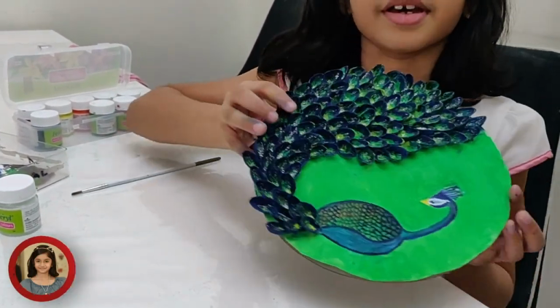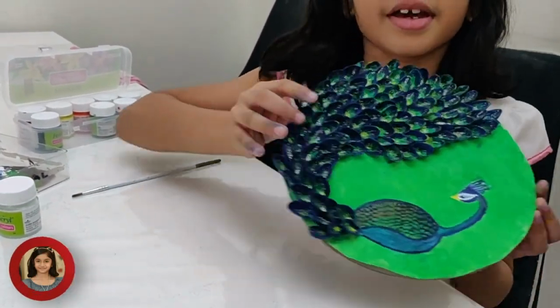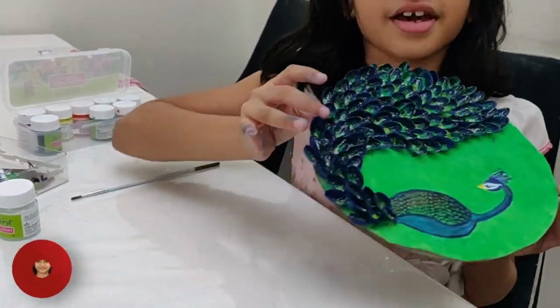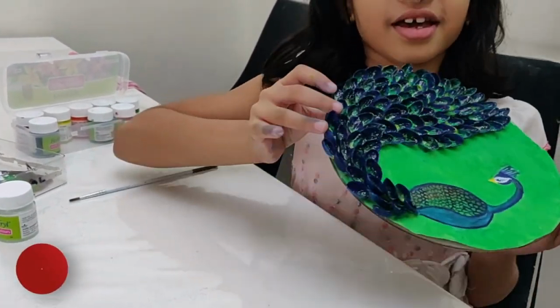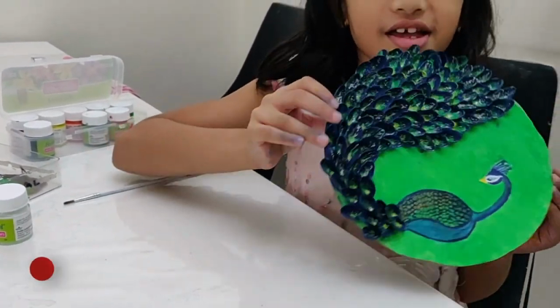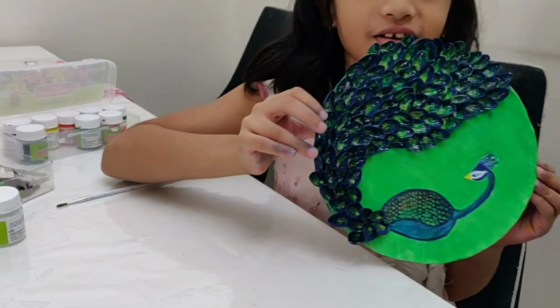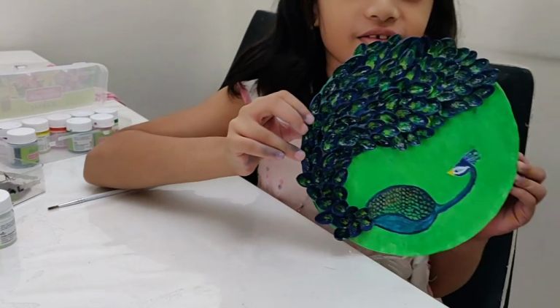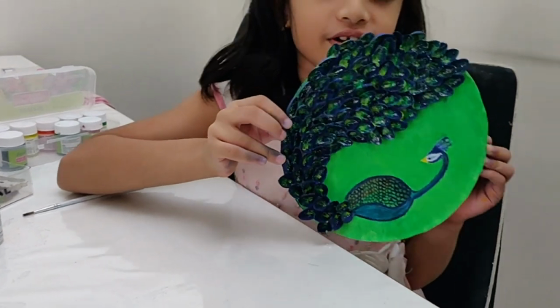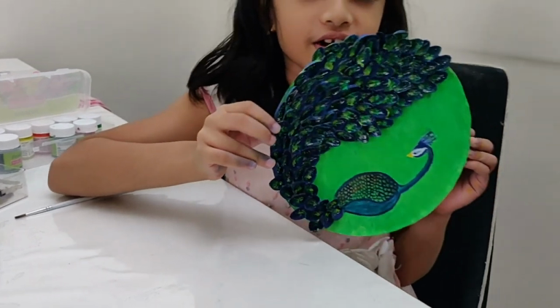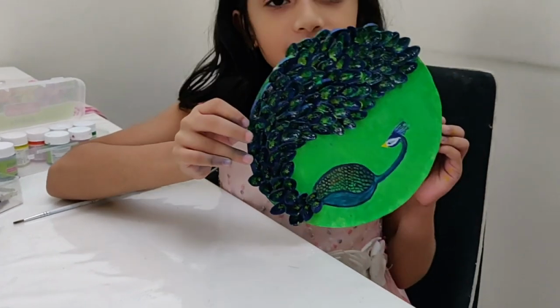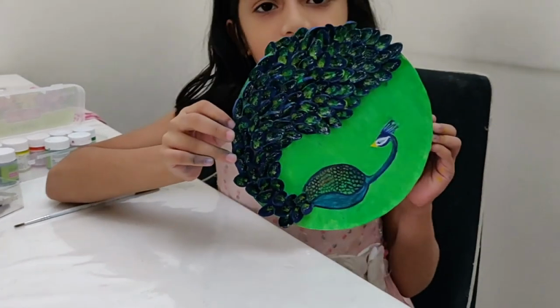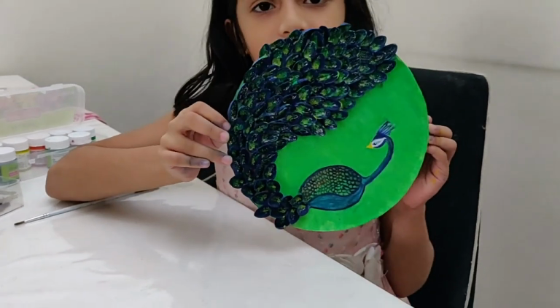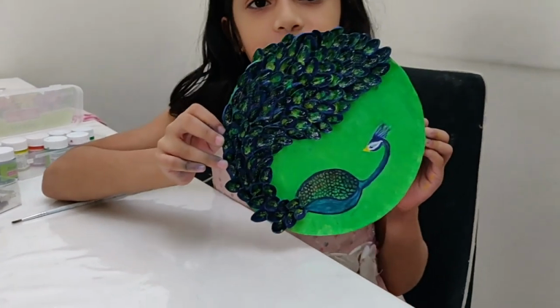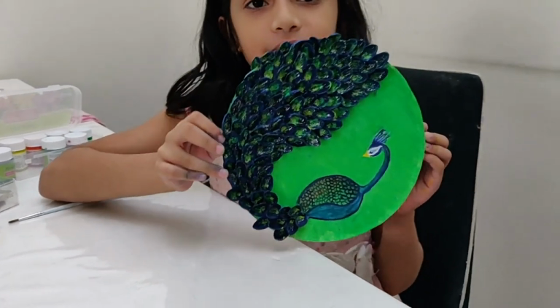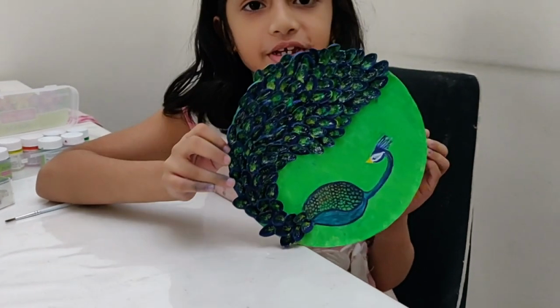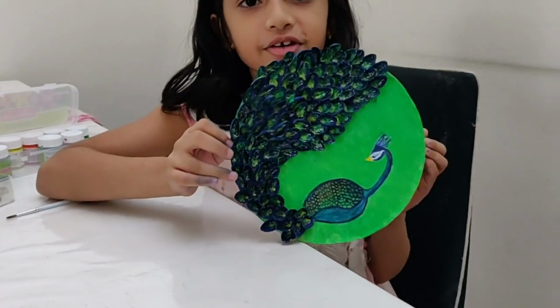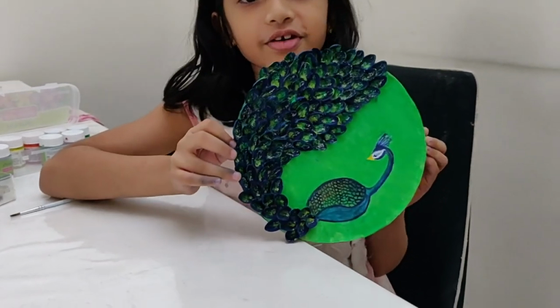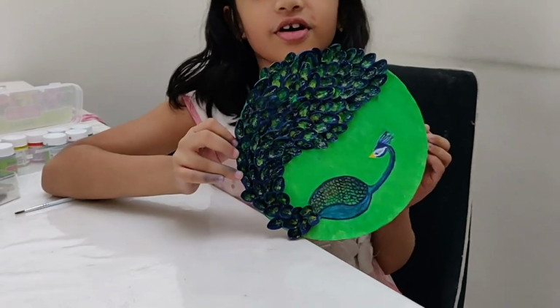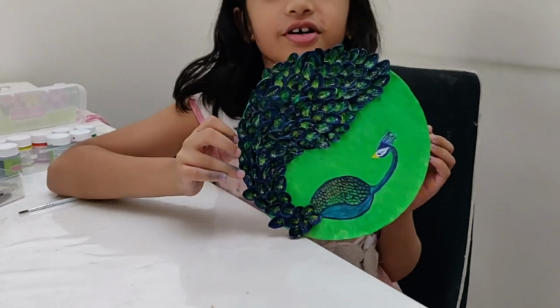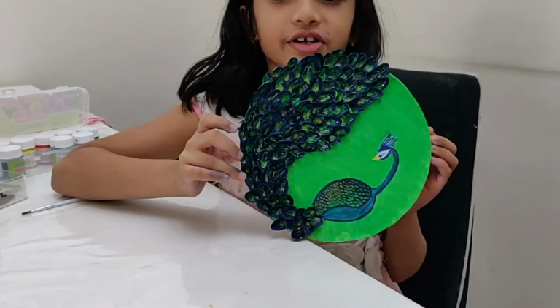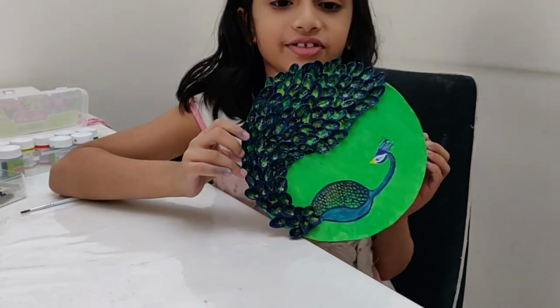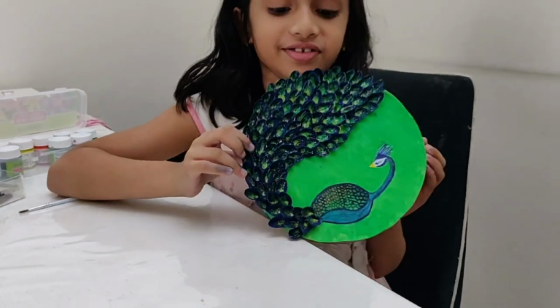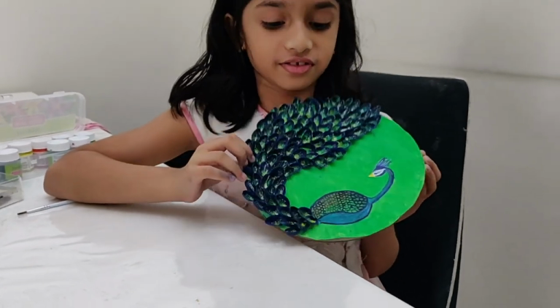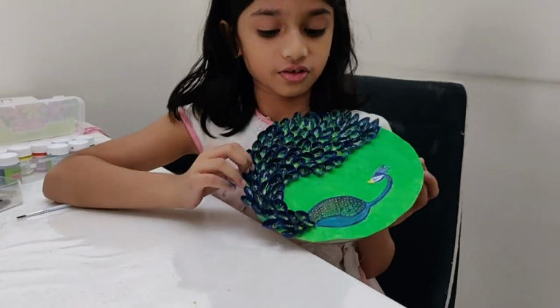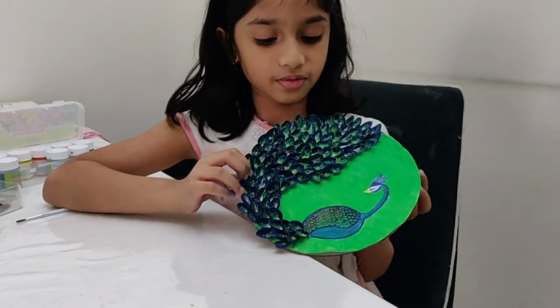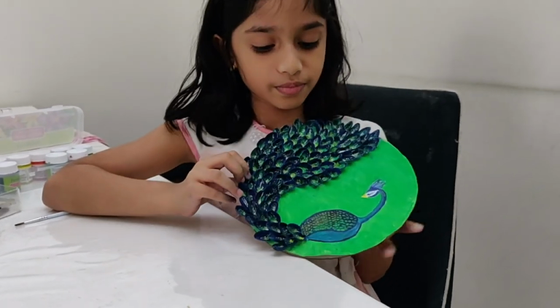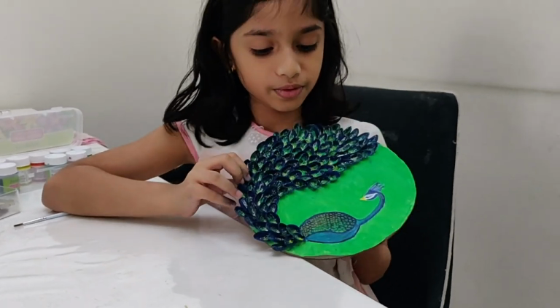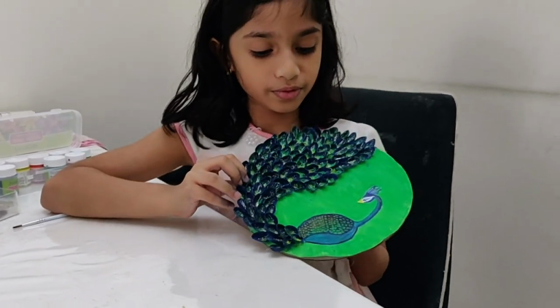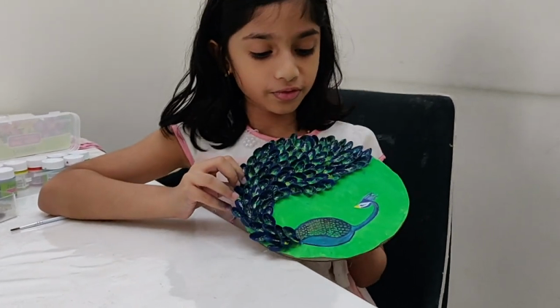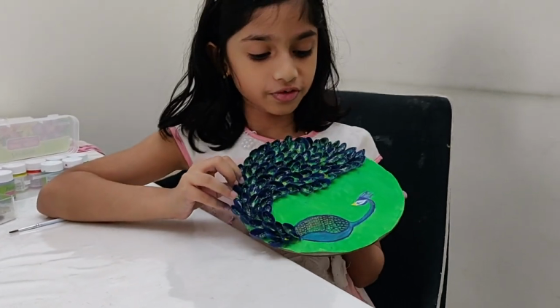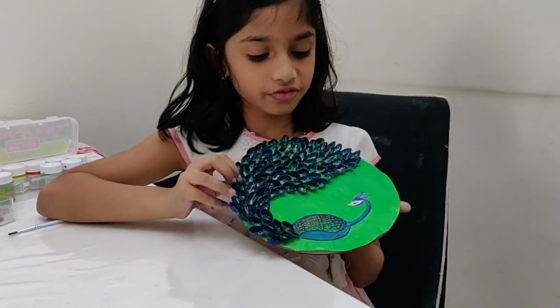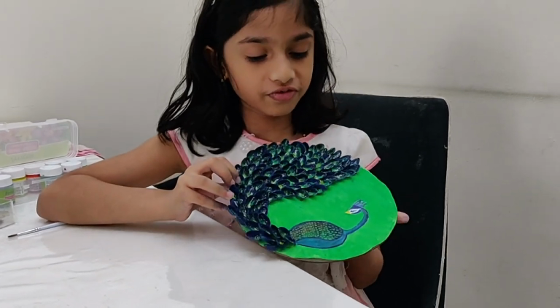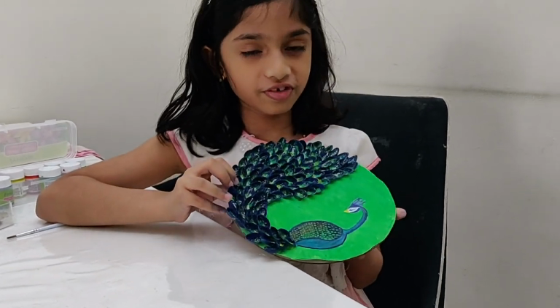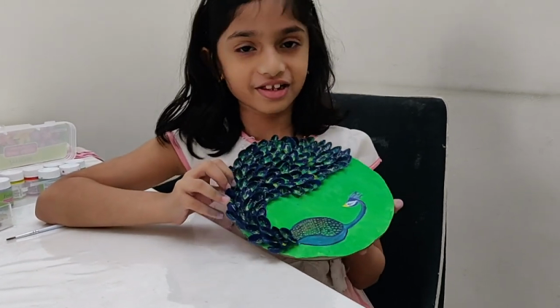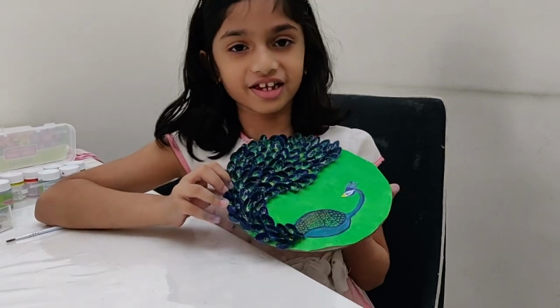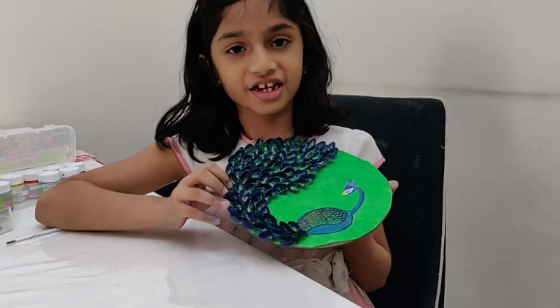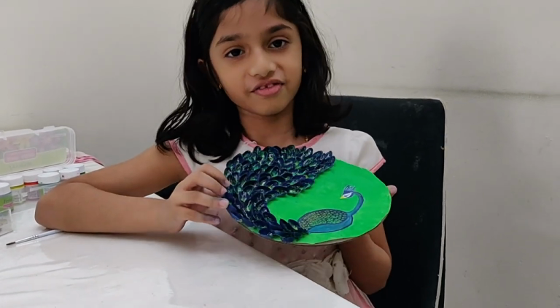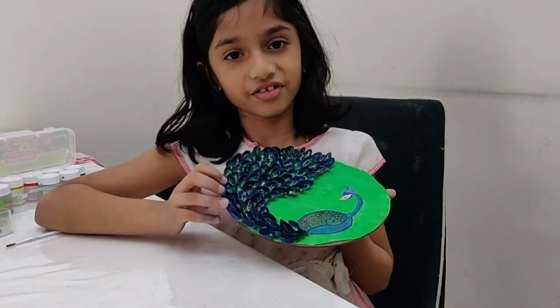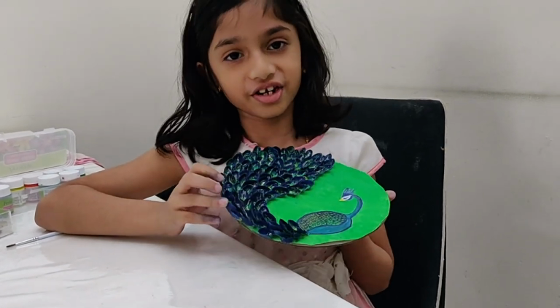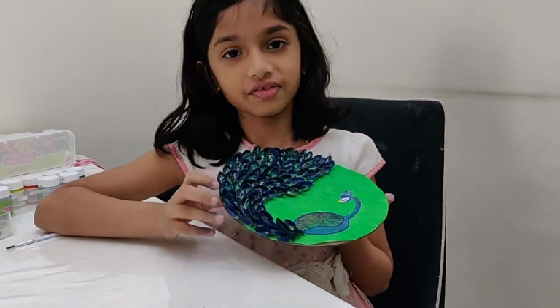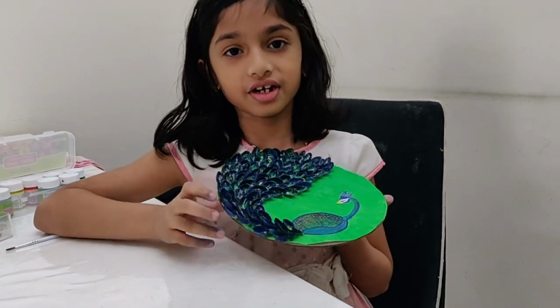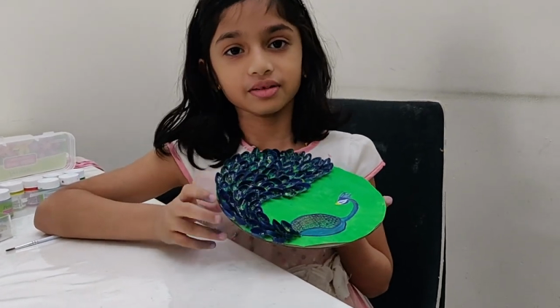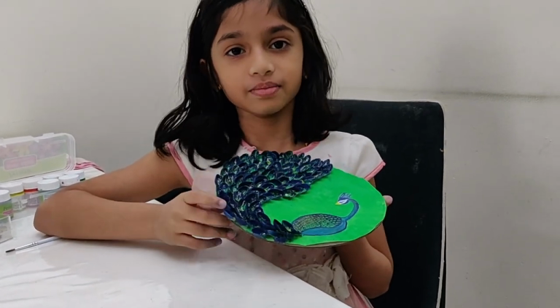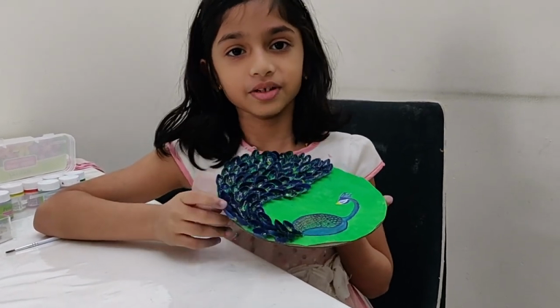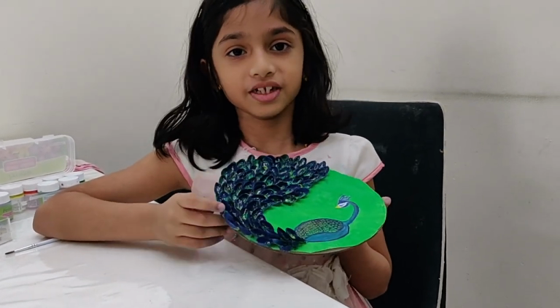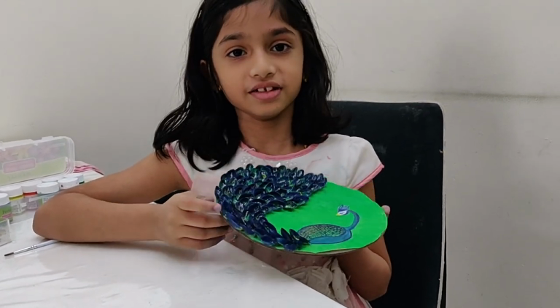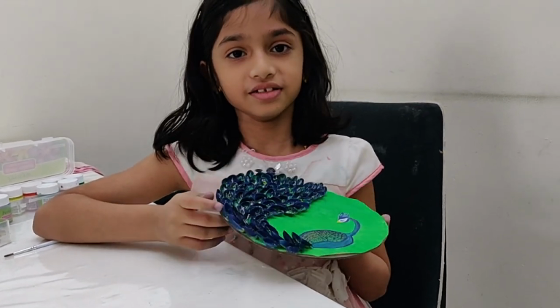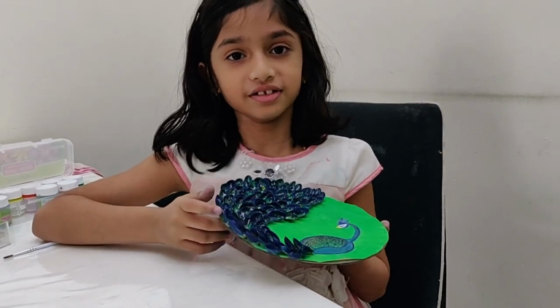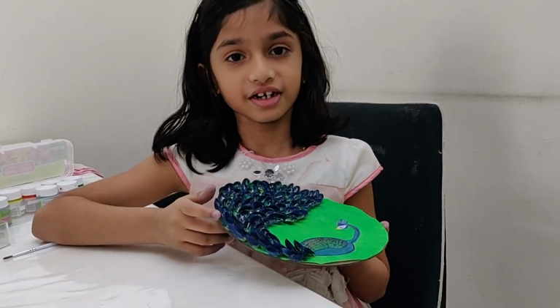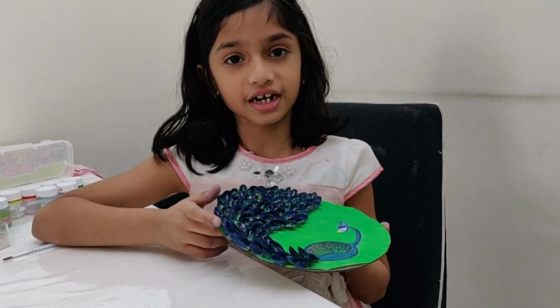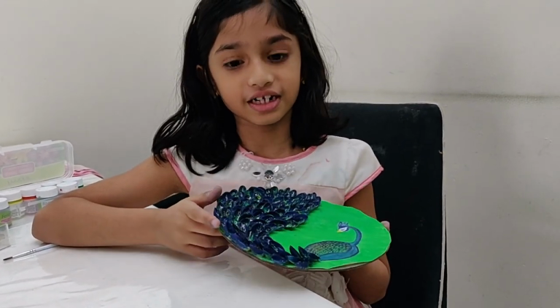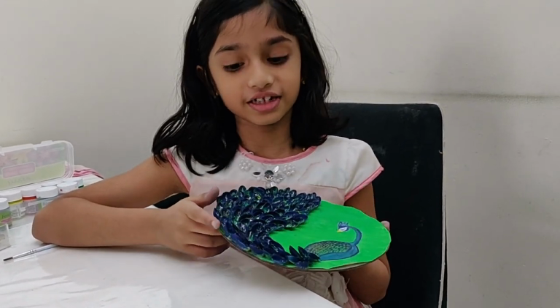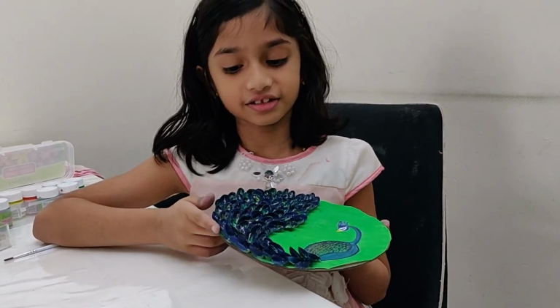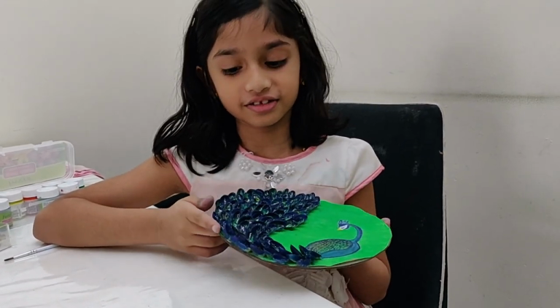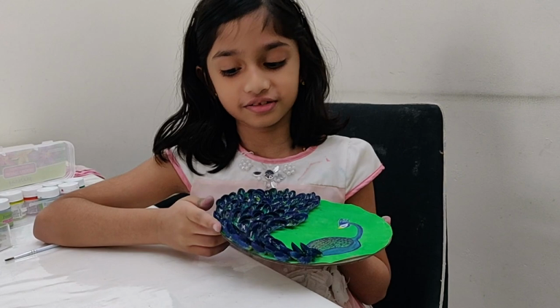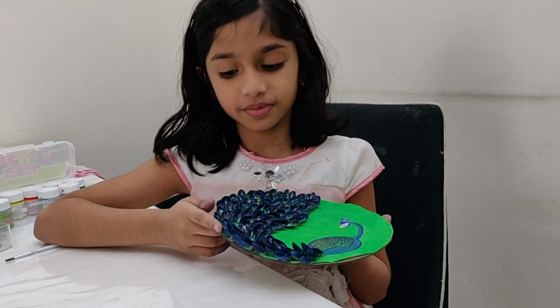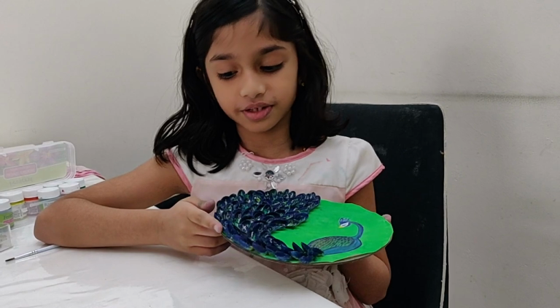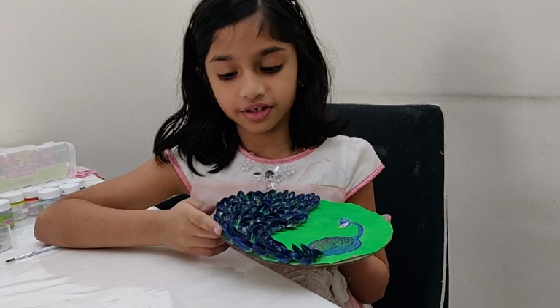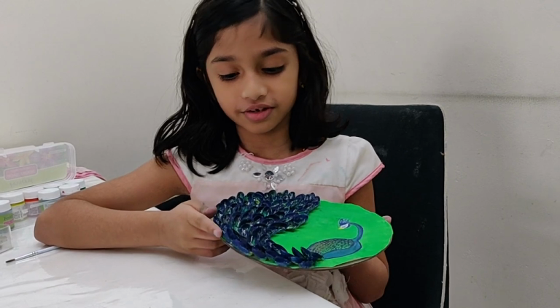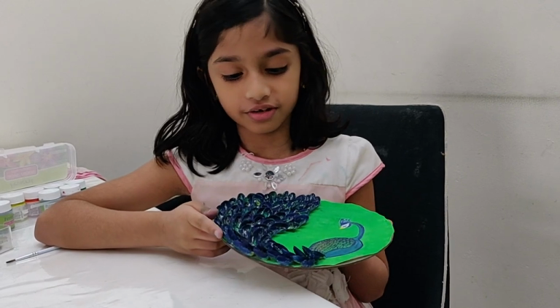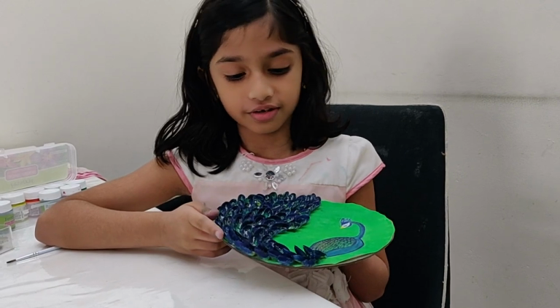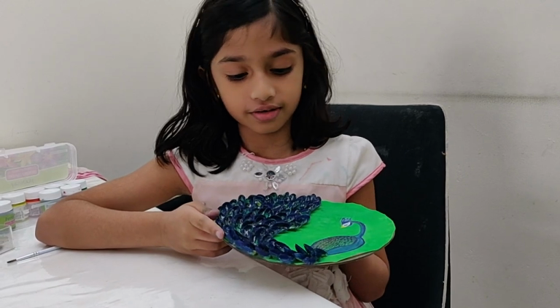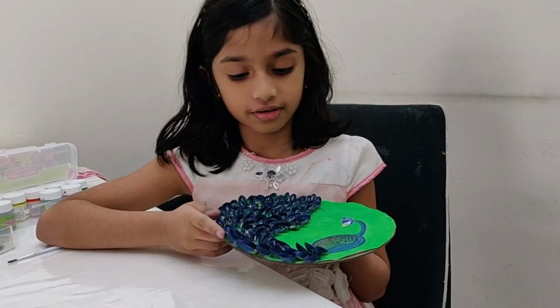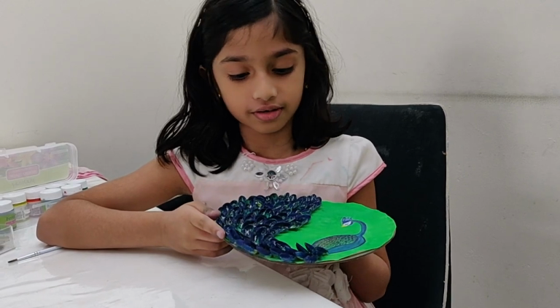Look at my peacock. It is so beautiful. Everyone please try this peacock.